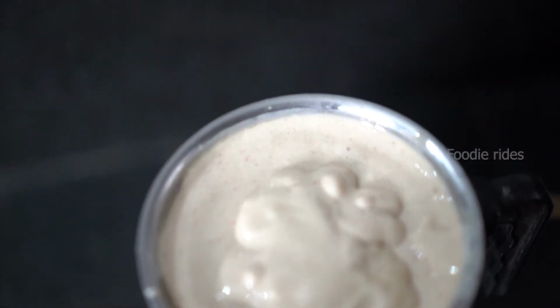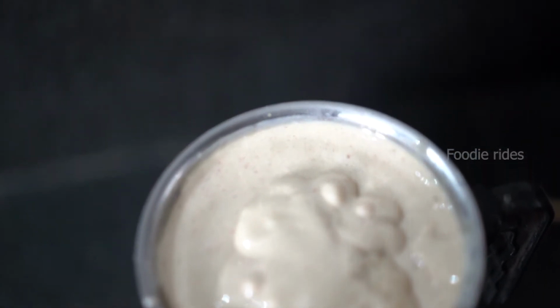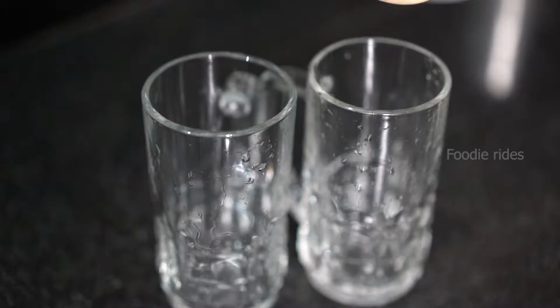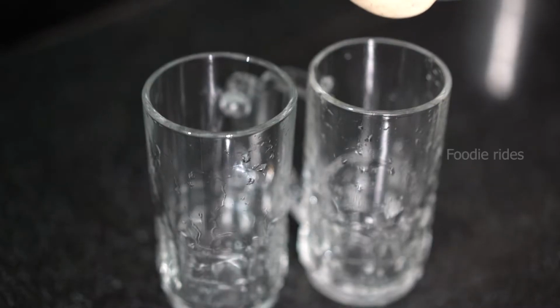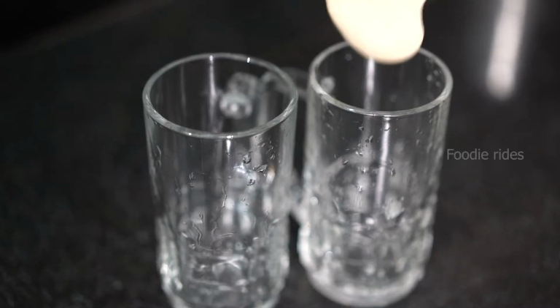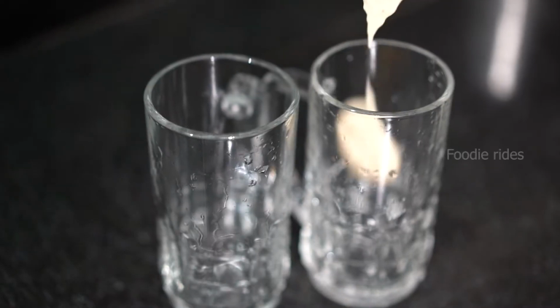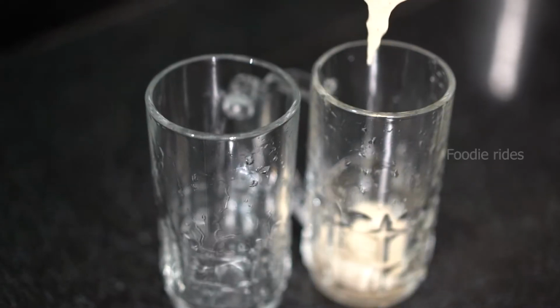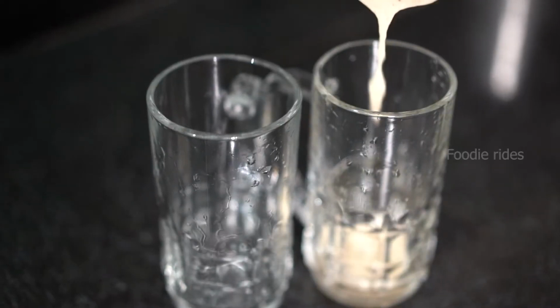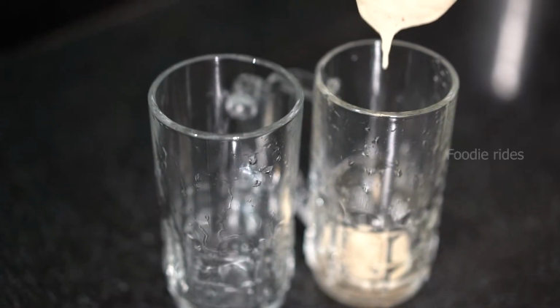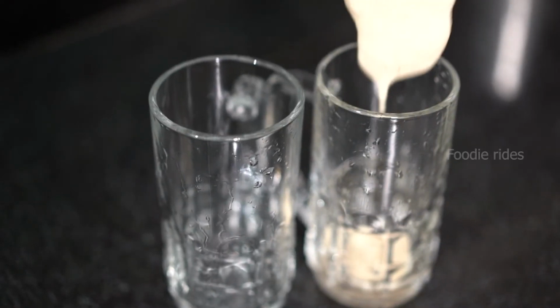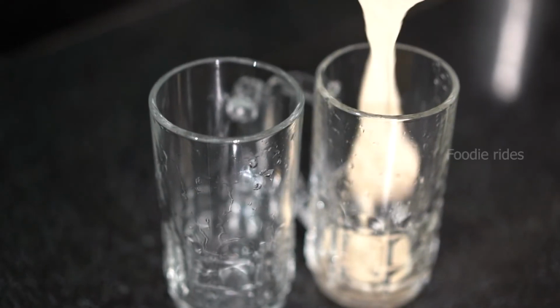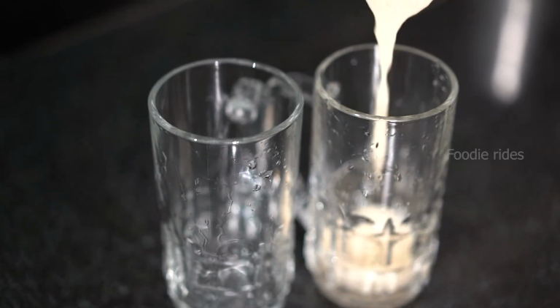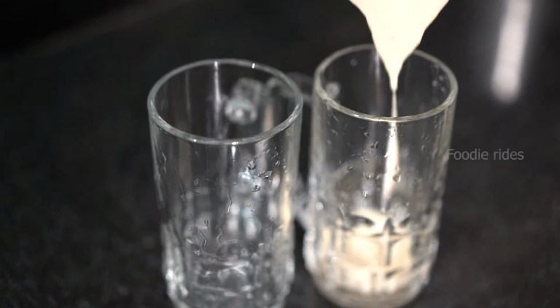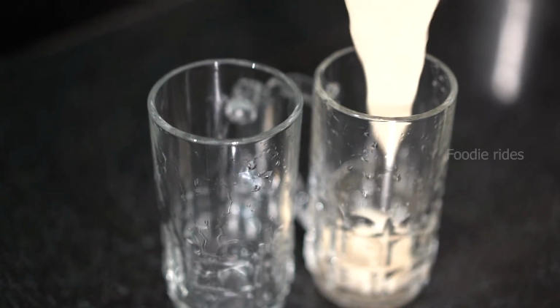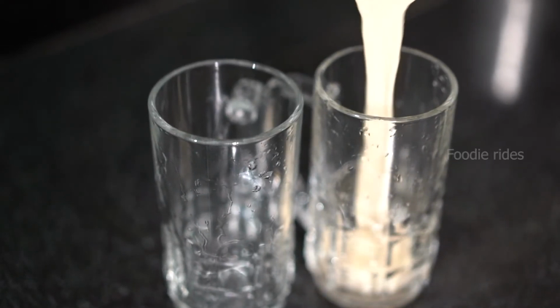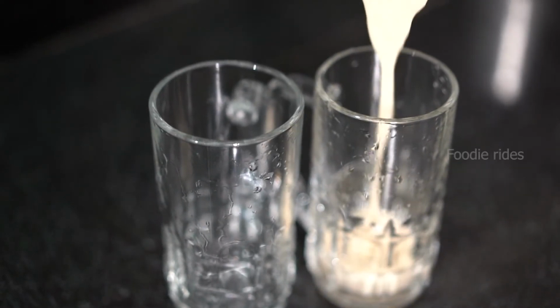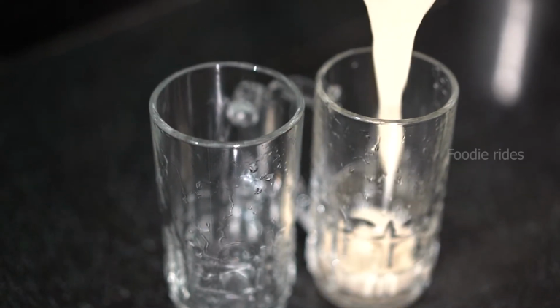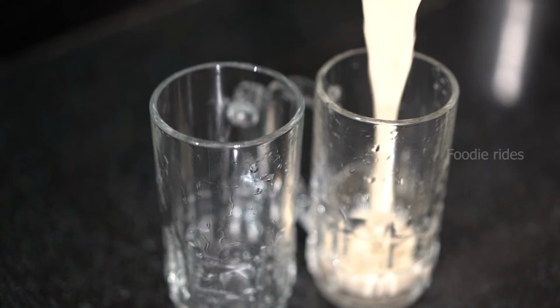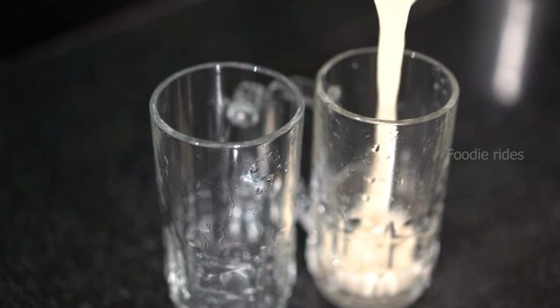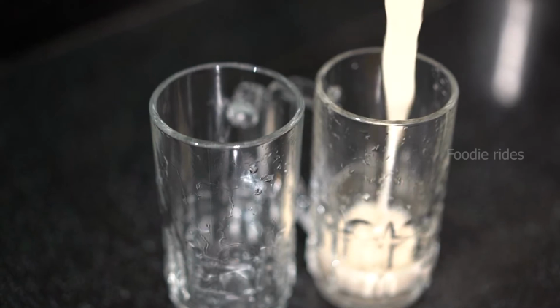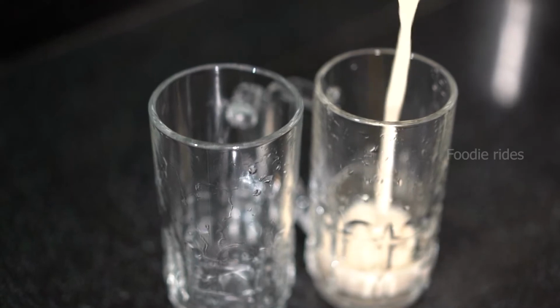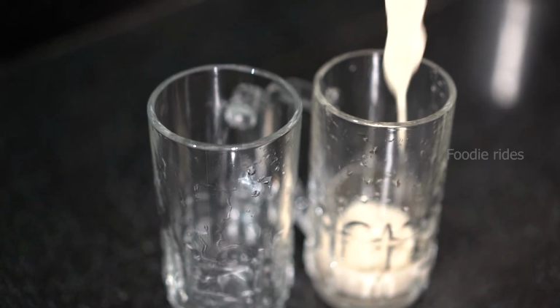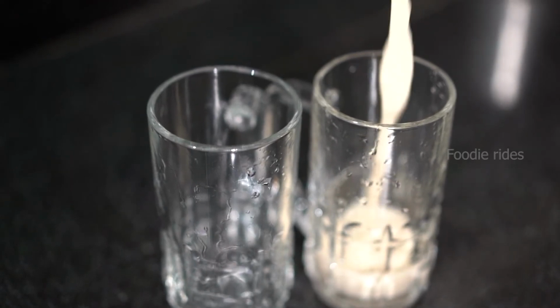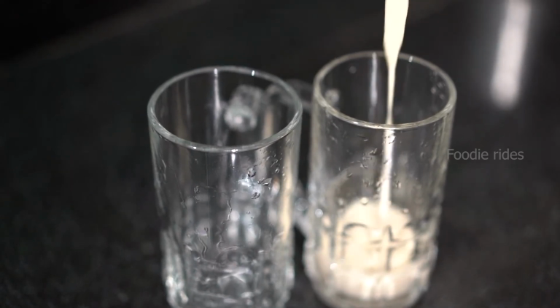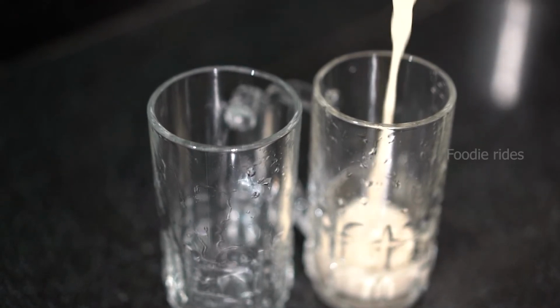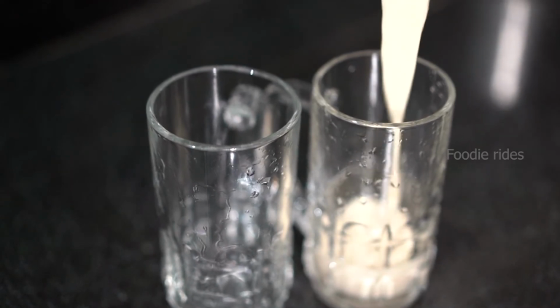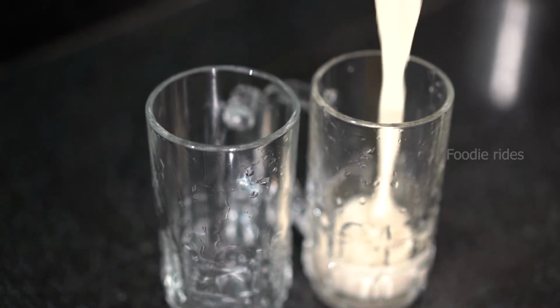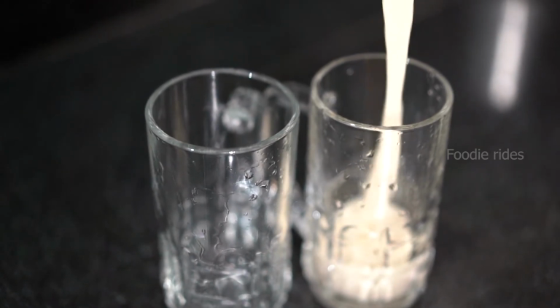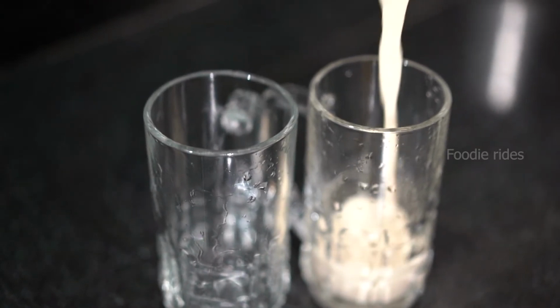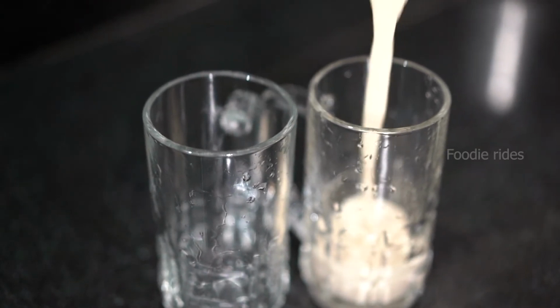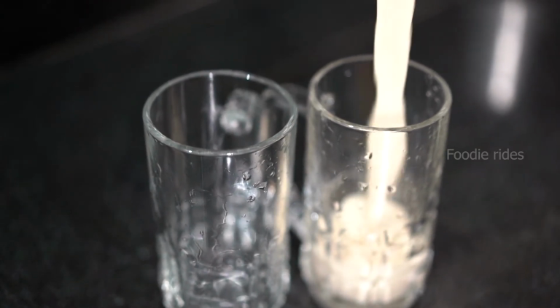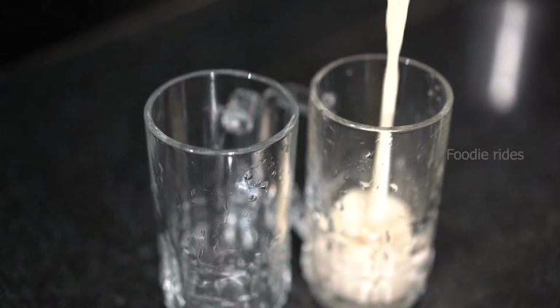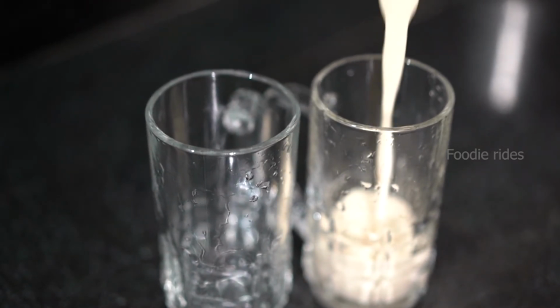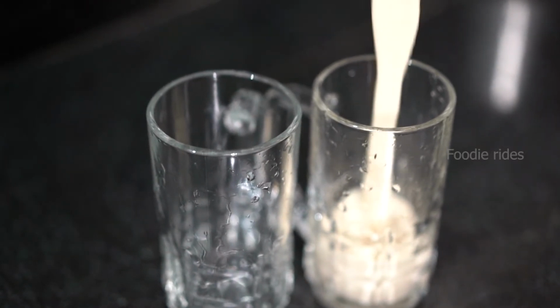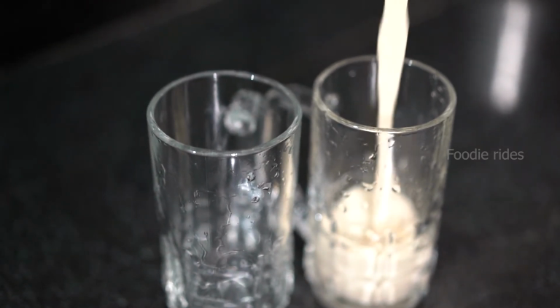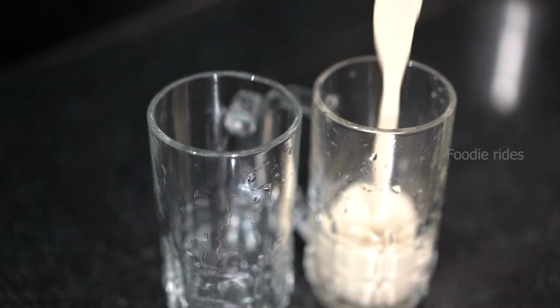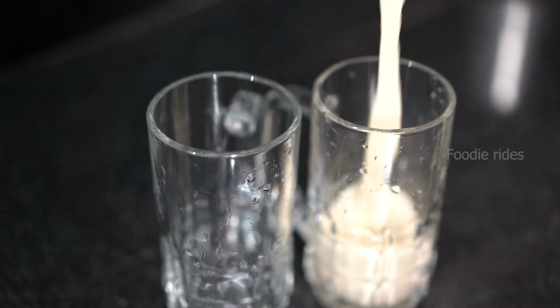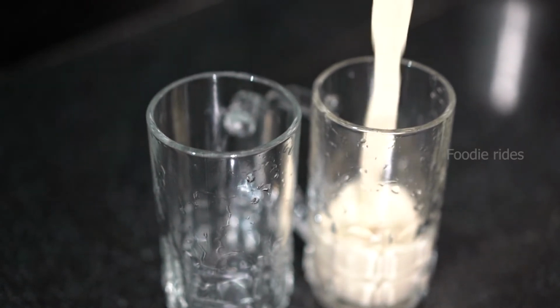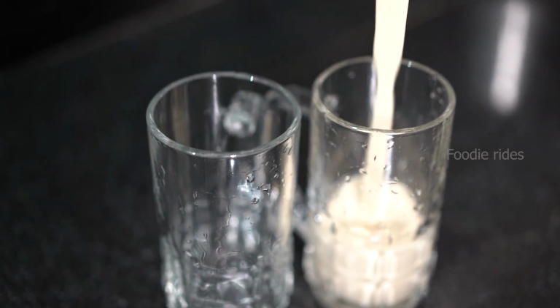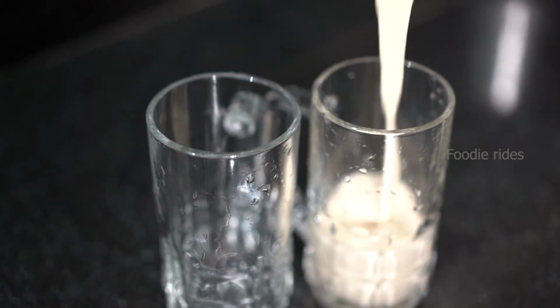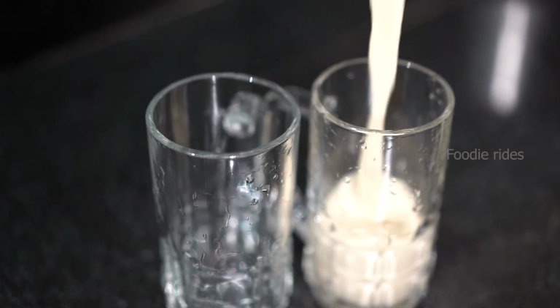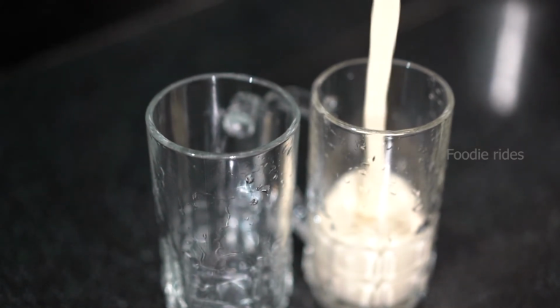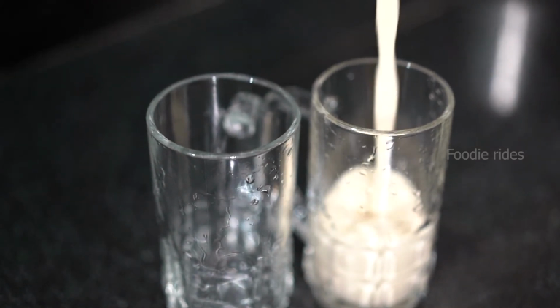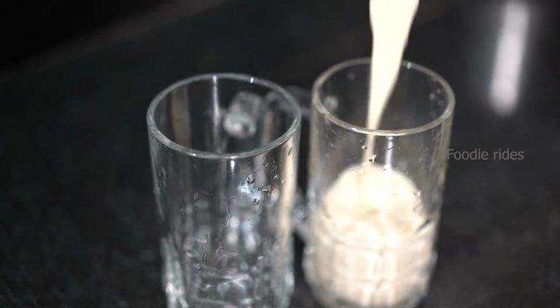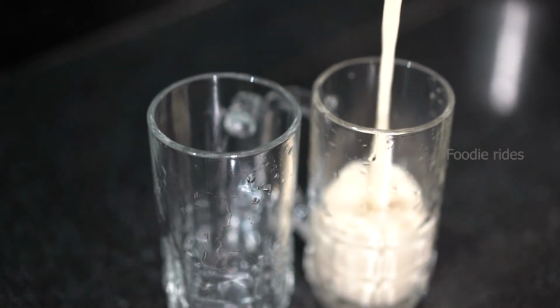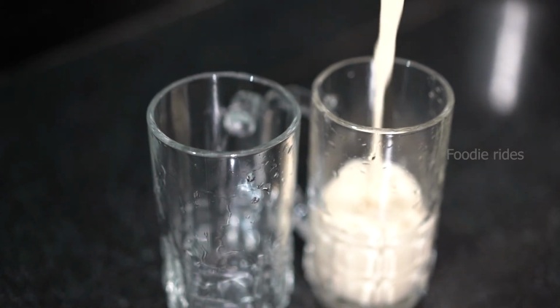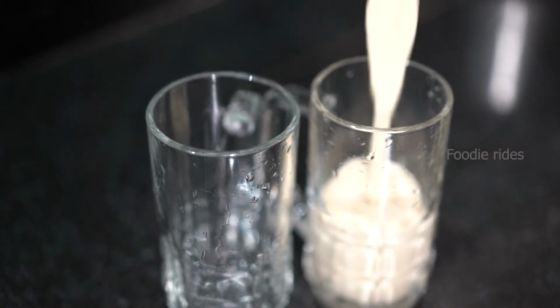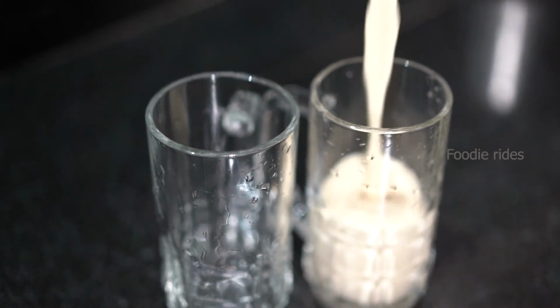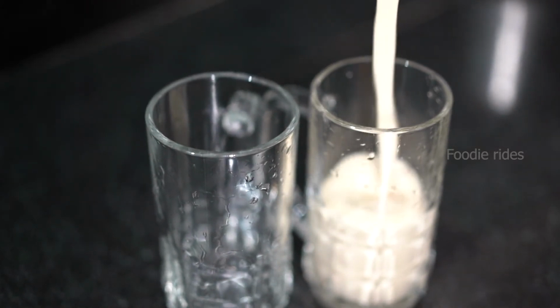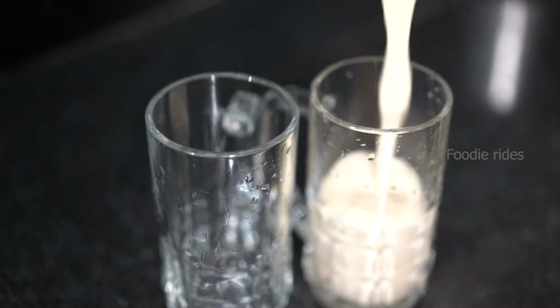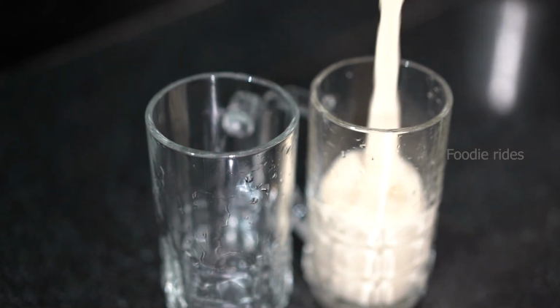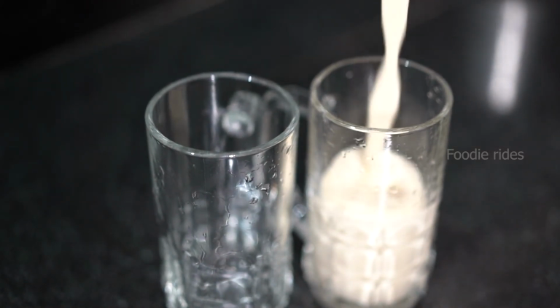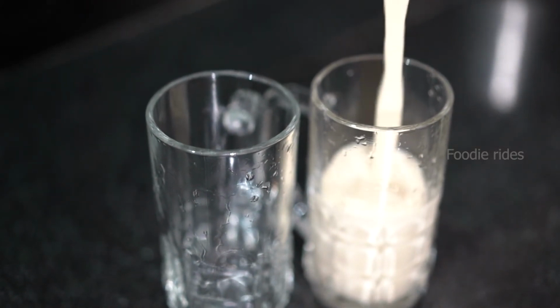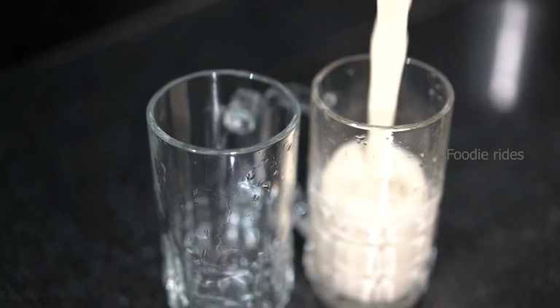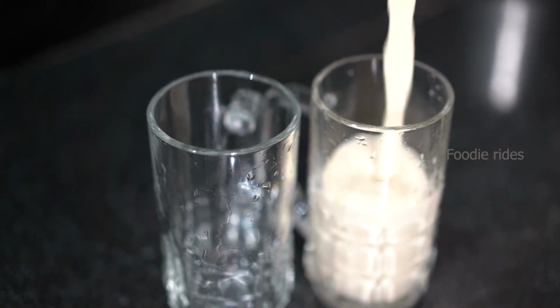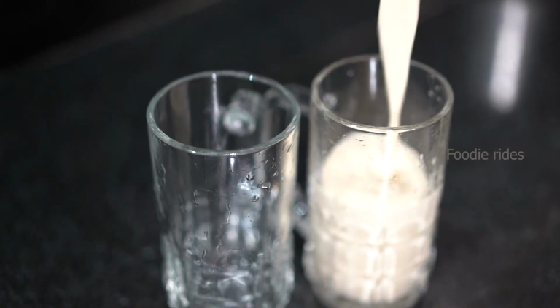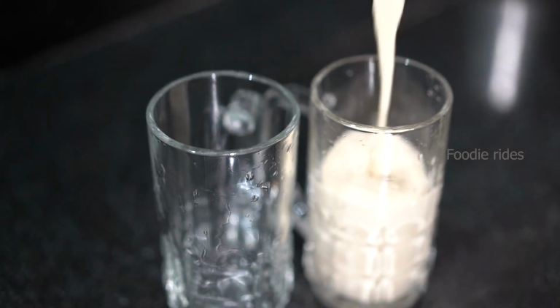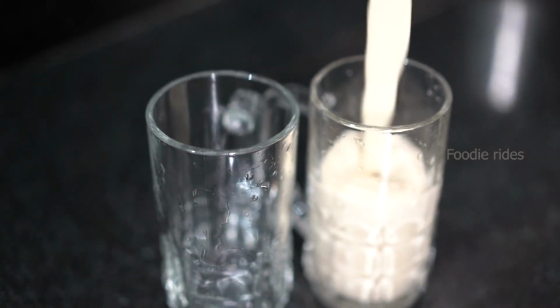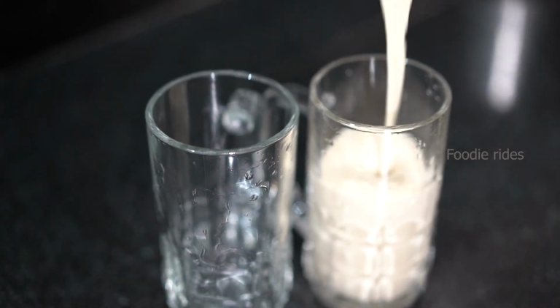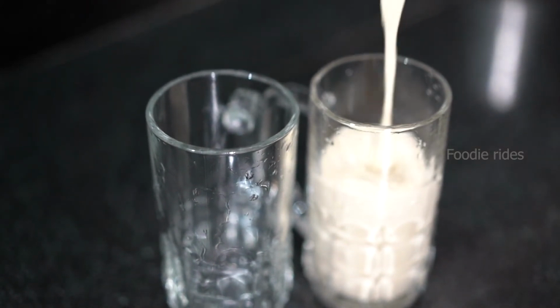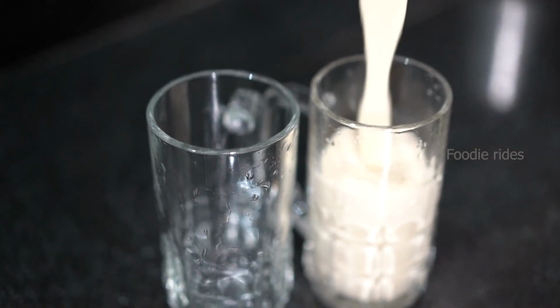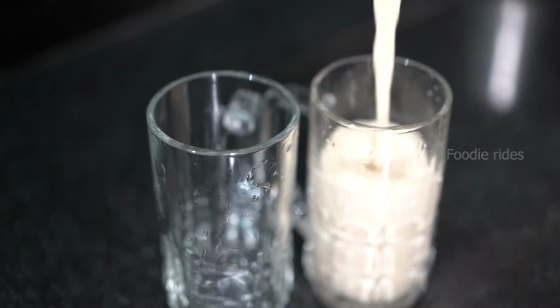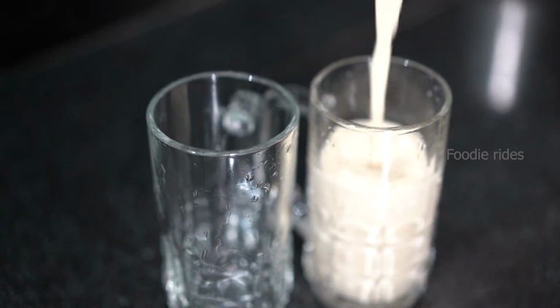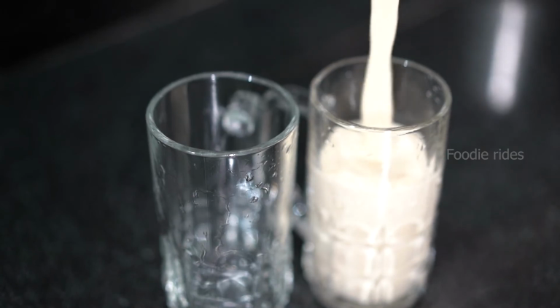Now we get a very tasty and thick strawberry avocado shake. Serve it in beautiful glasses. See you.